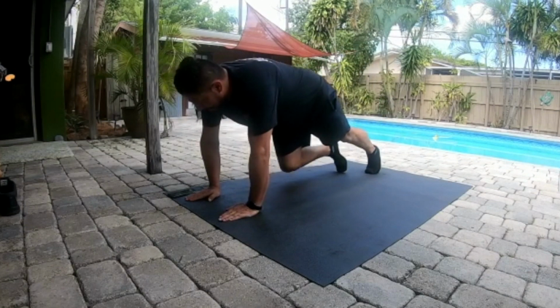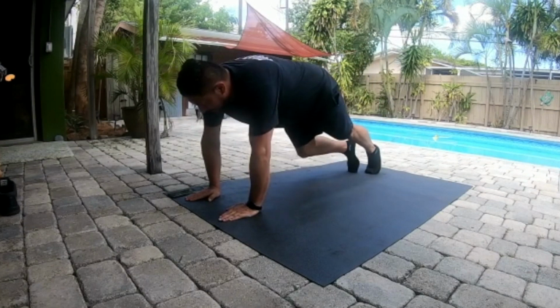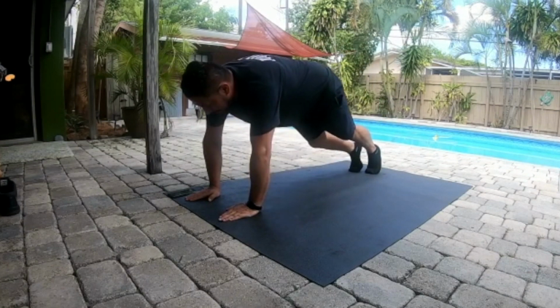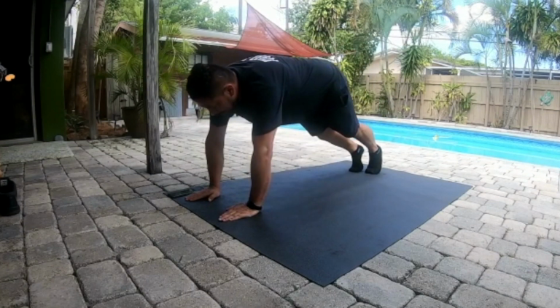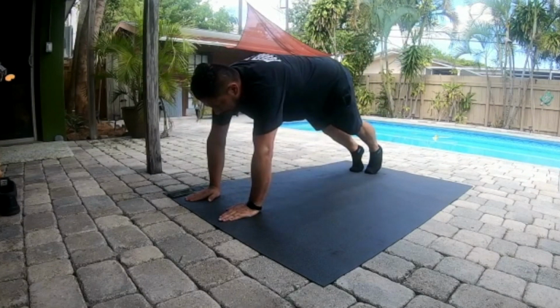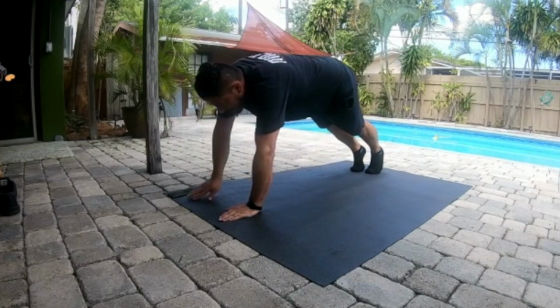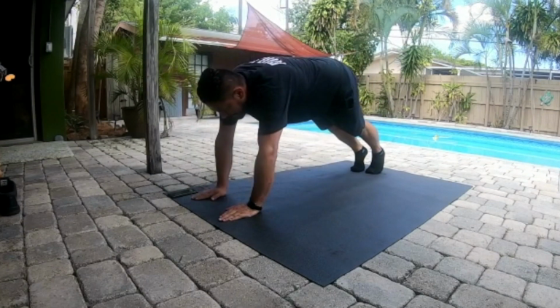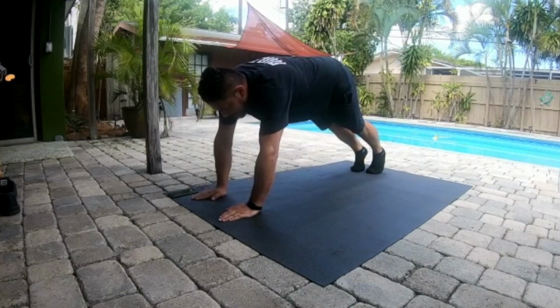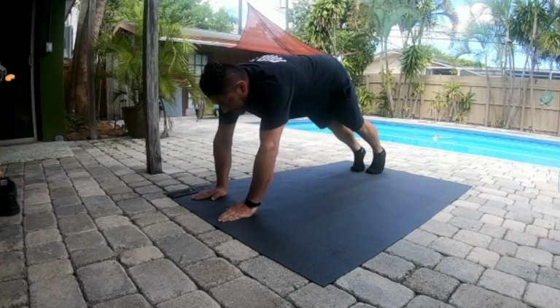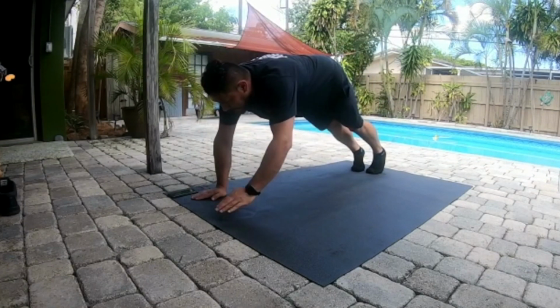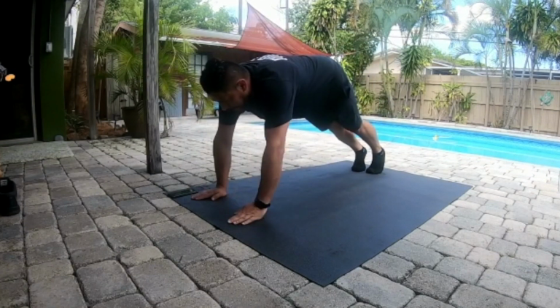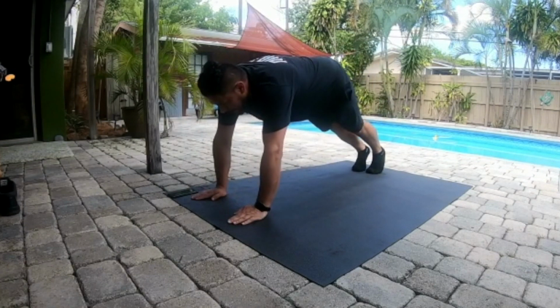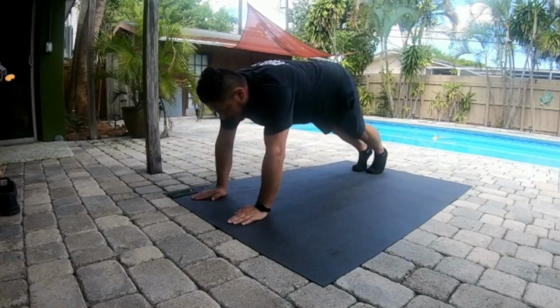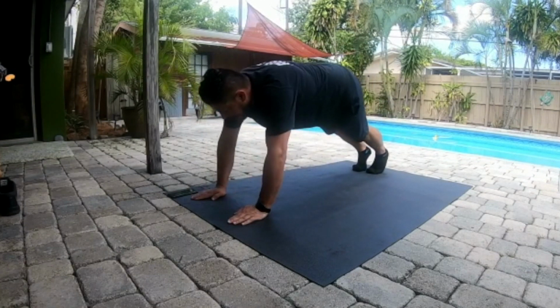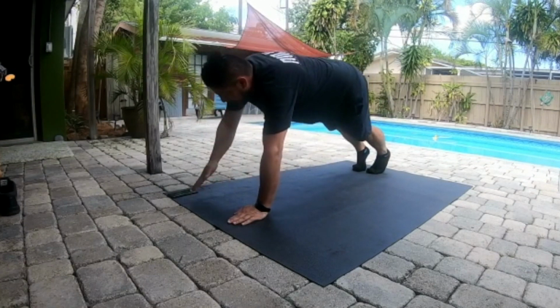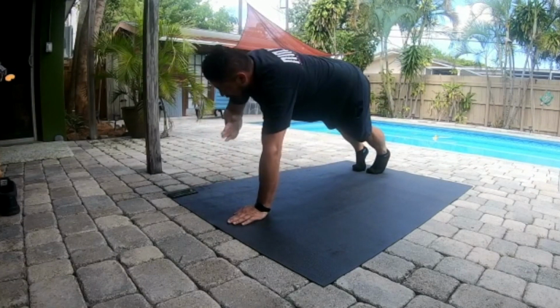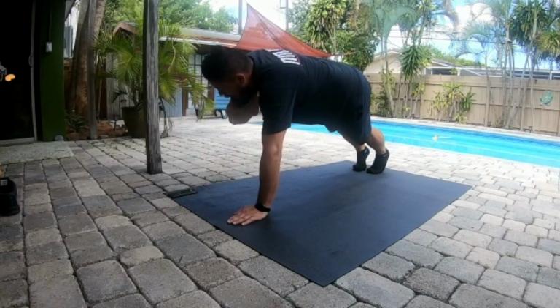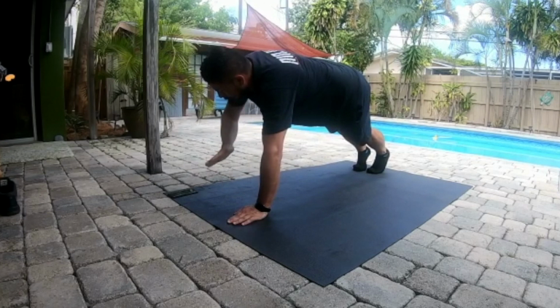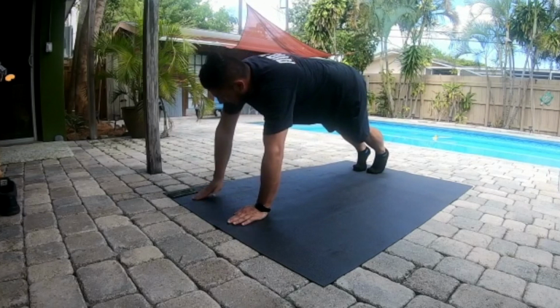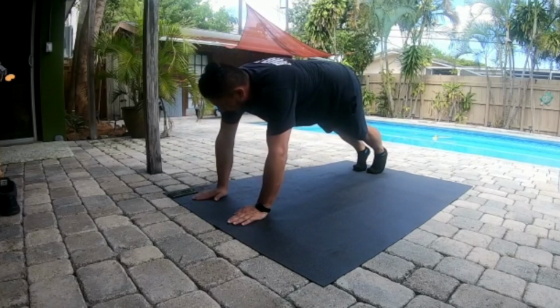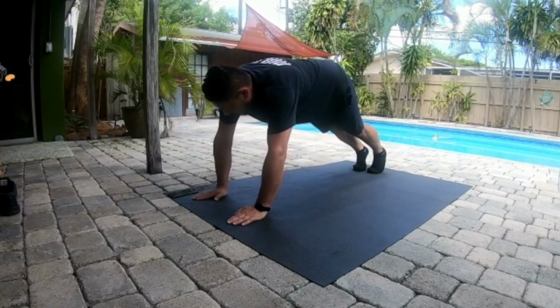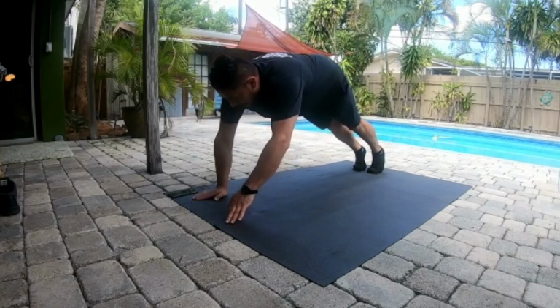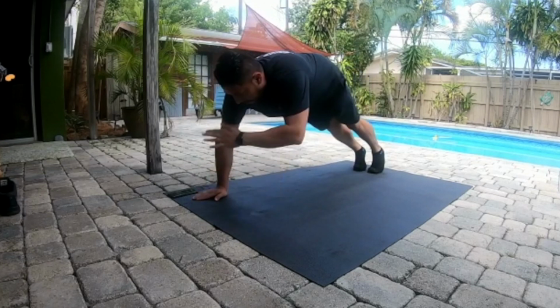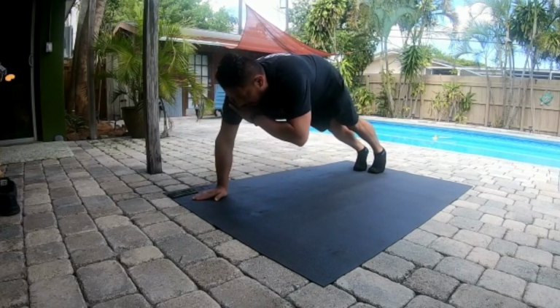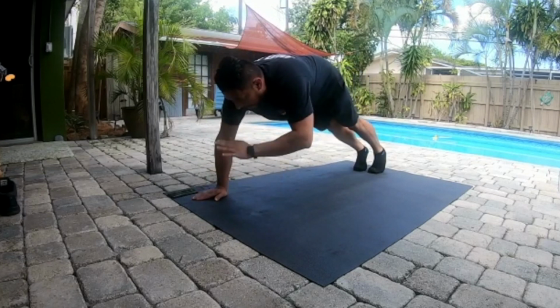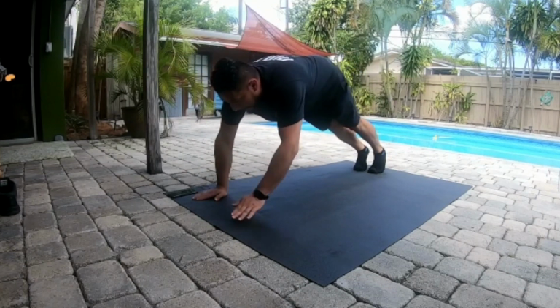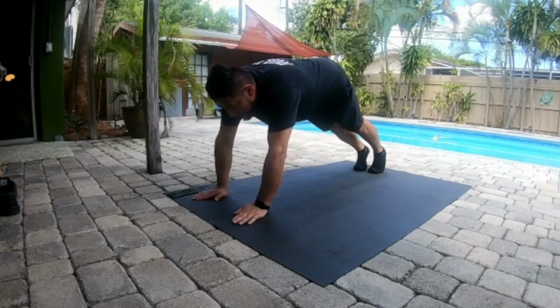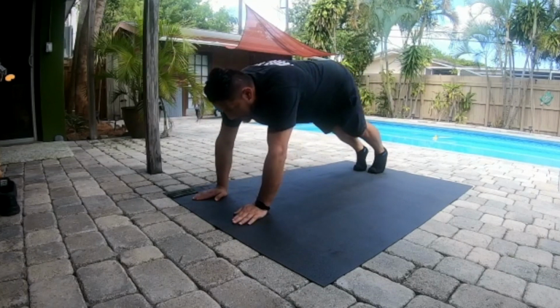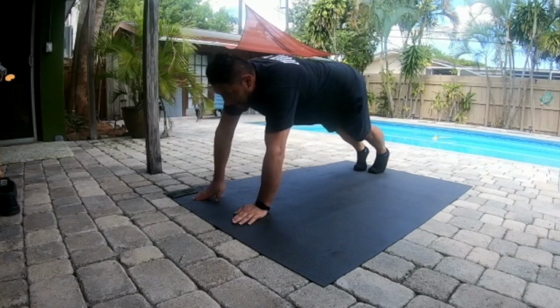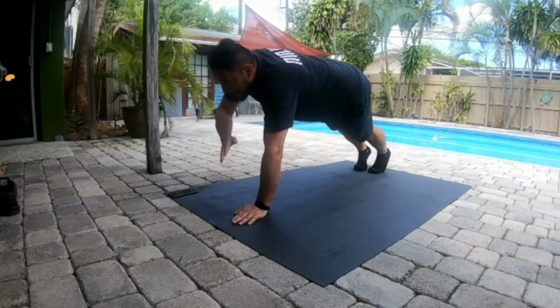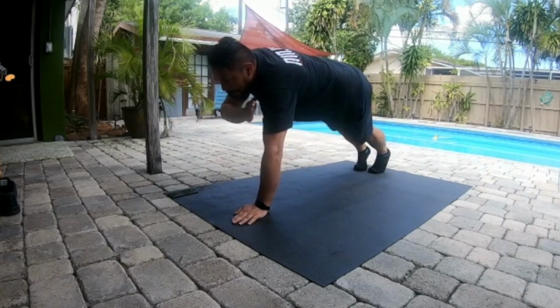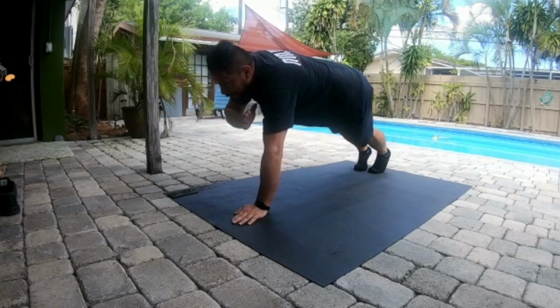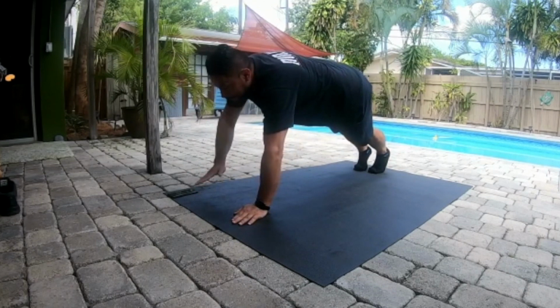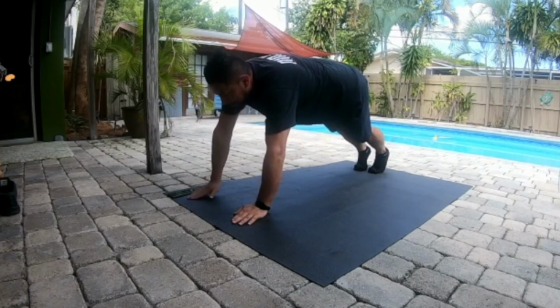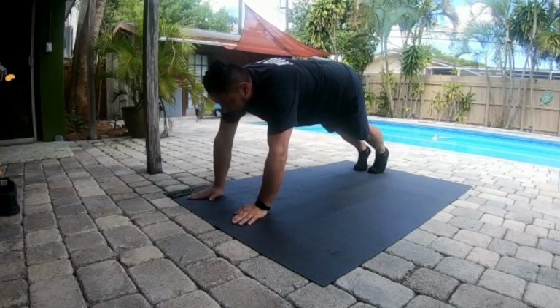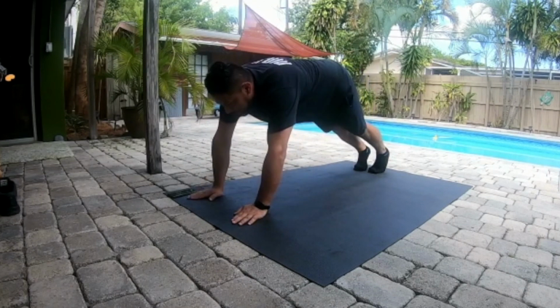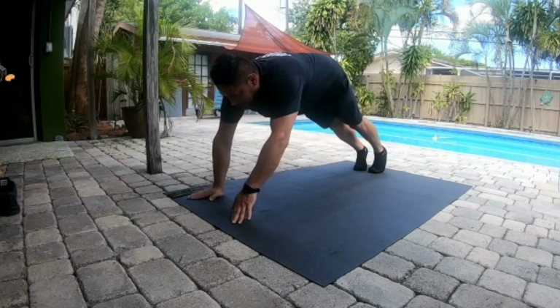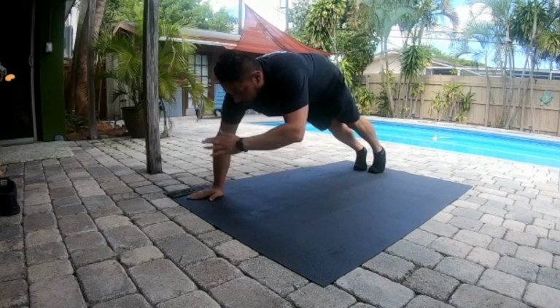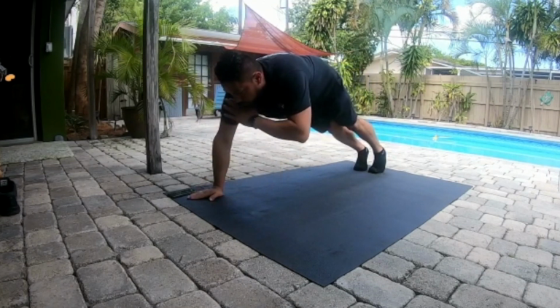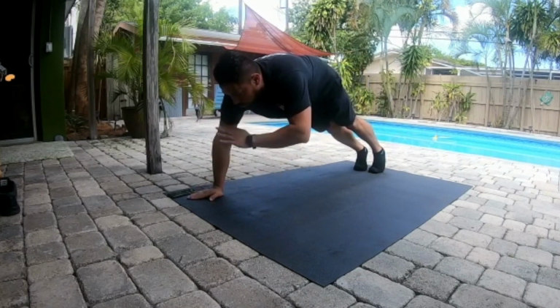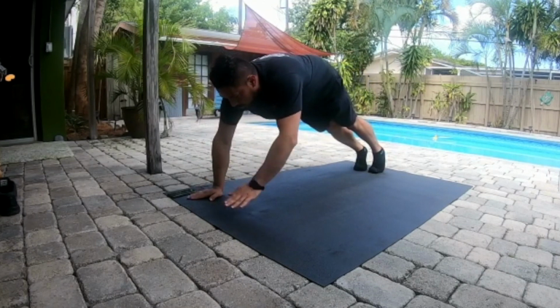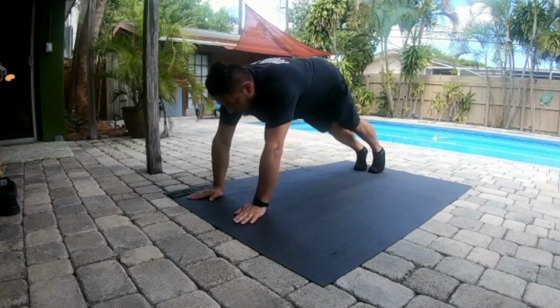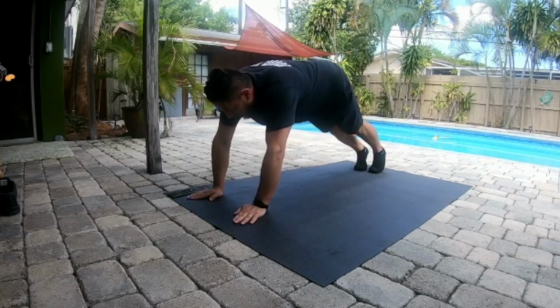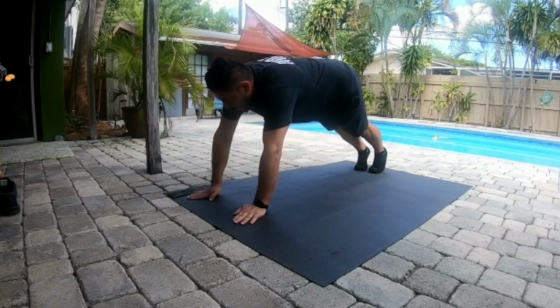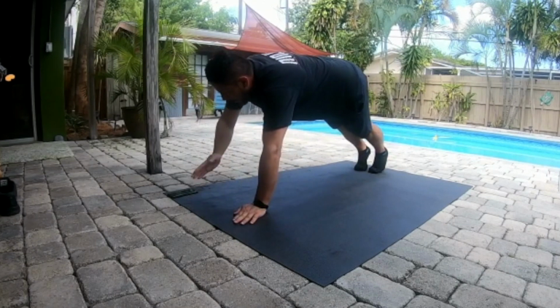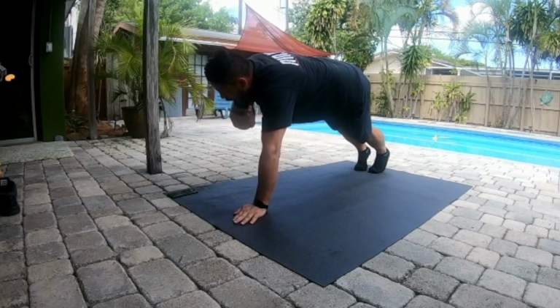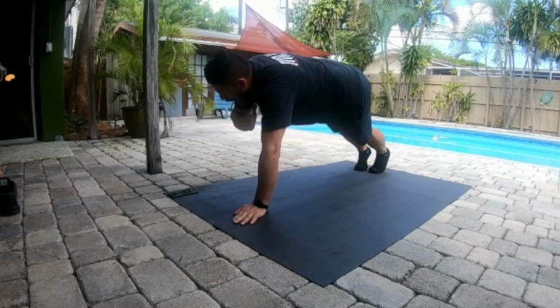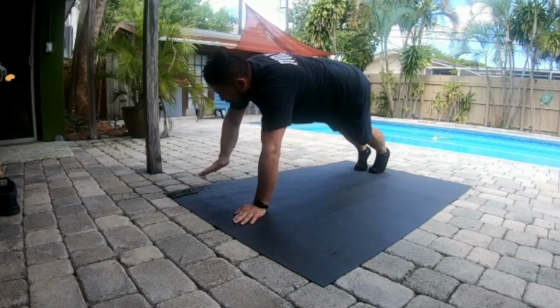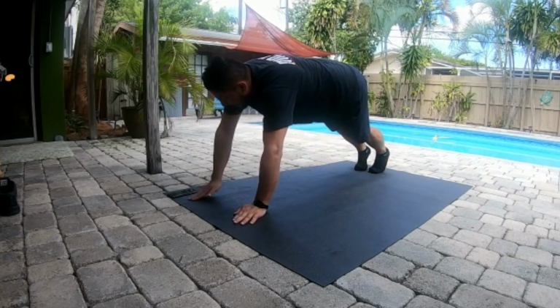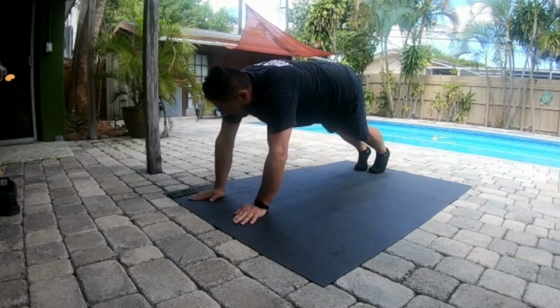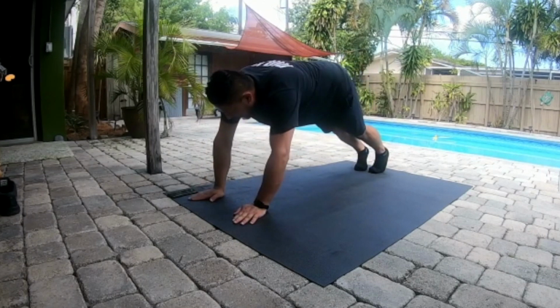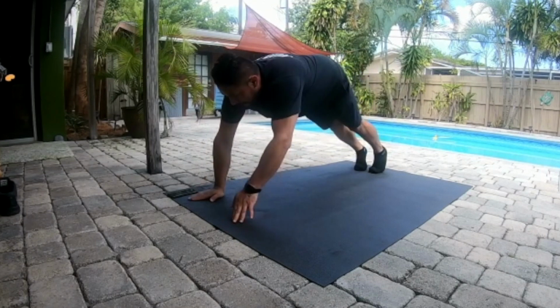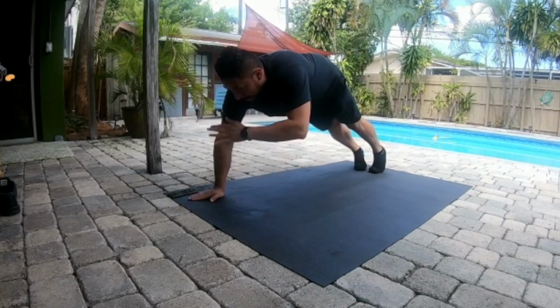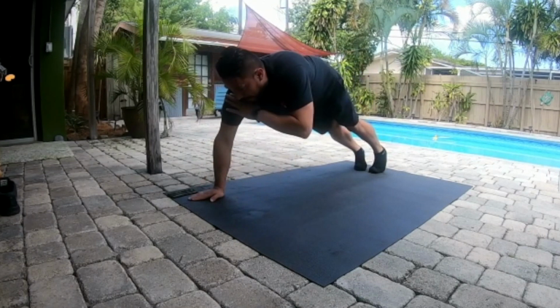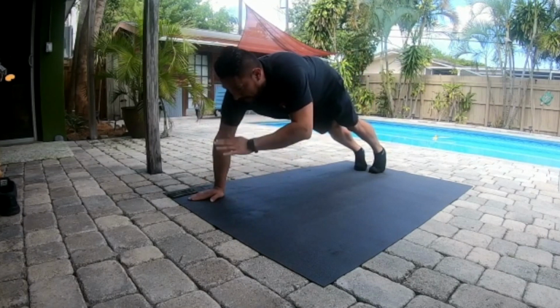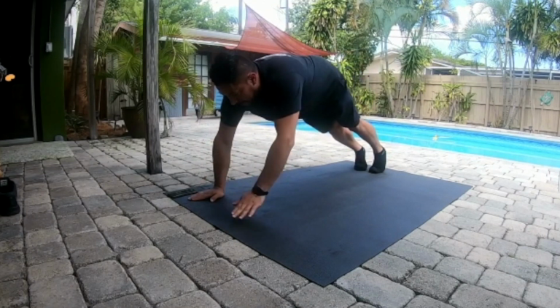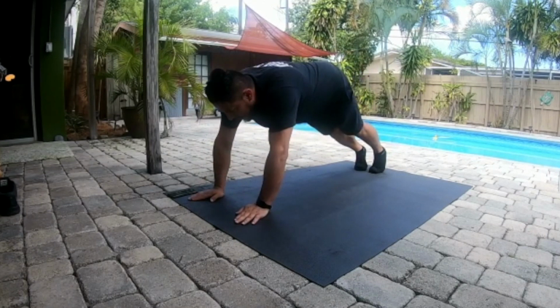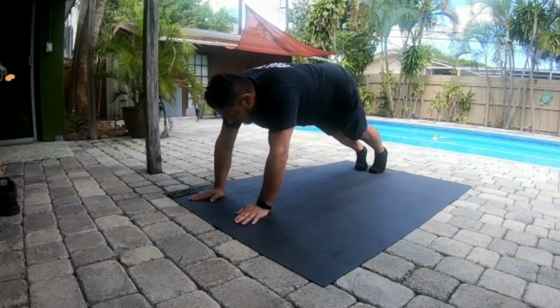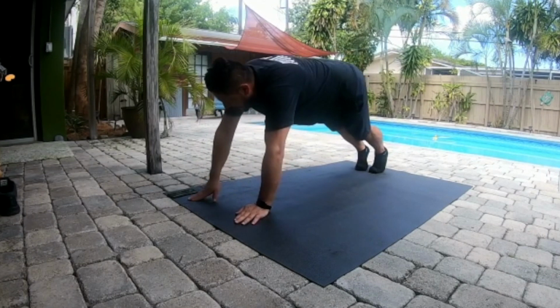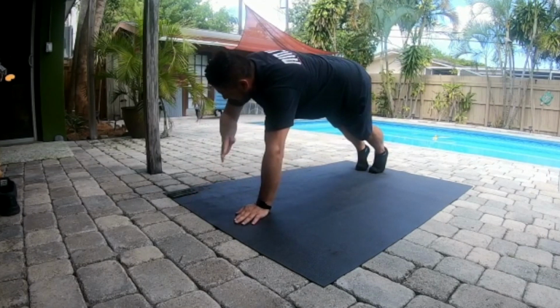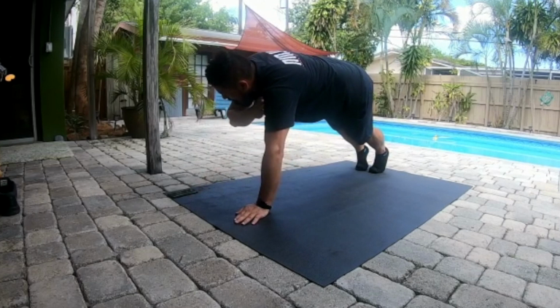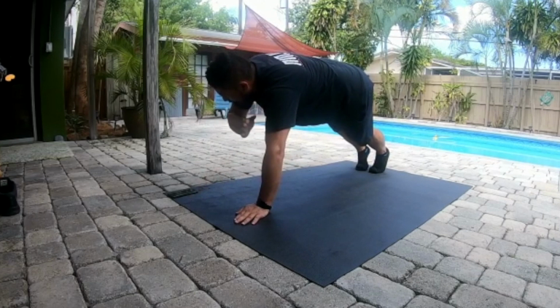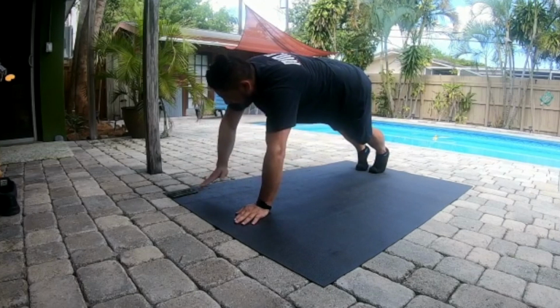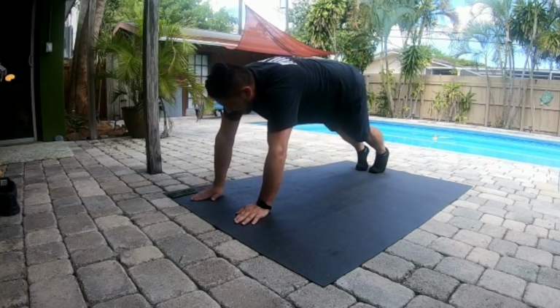Funky! Everybody clap your hands. Clap, clap, clap your hands. Clap, clap, clap your hands.